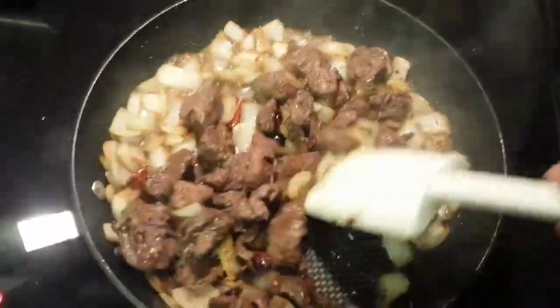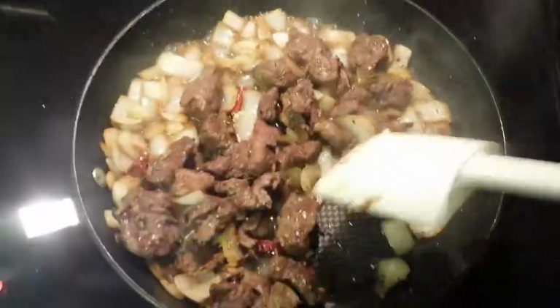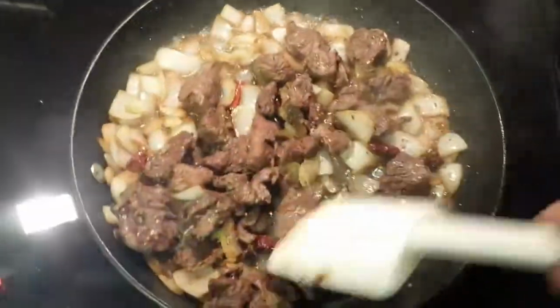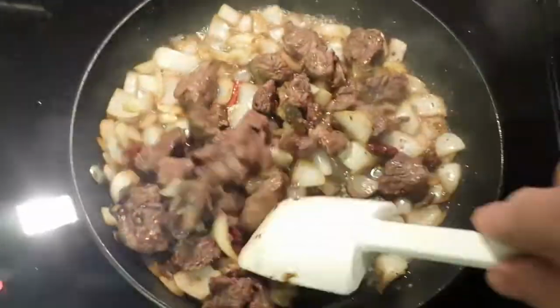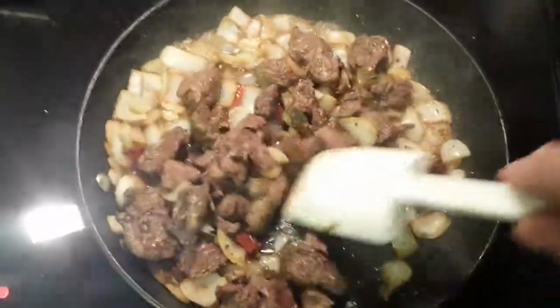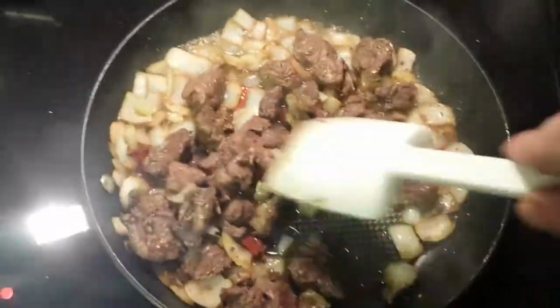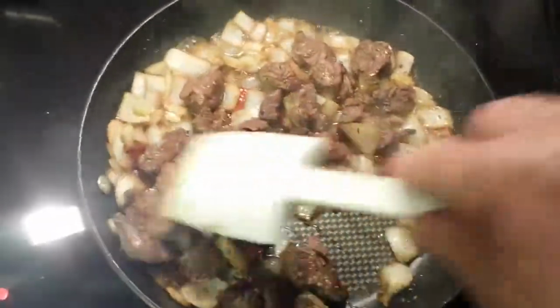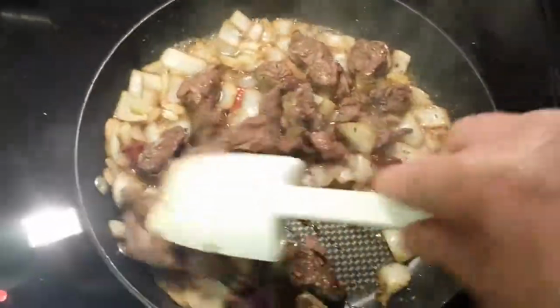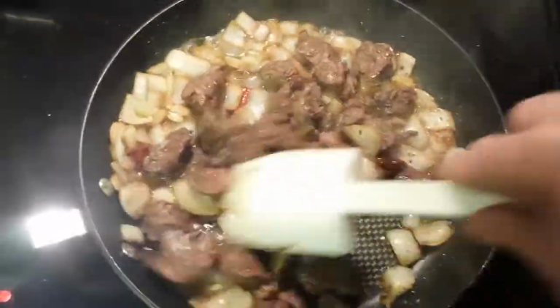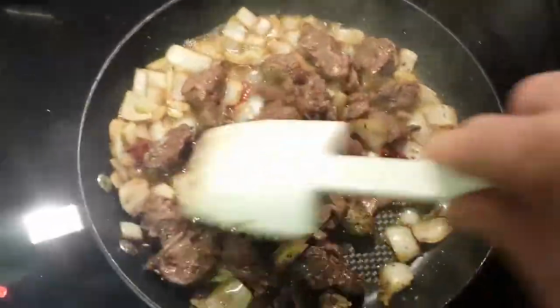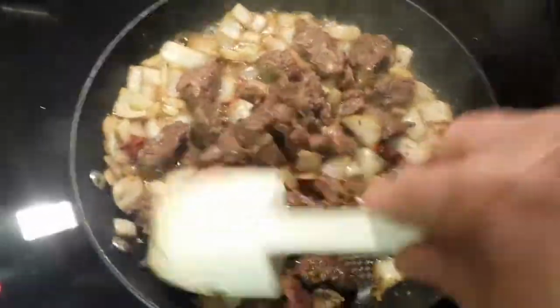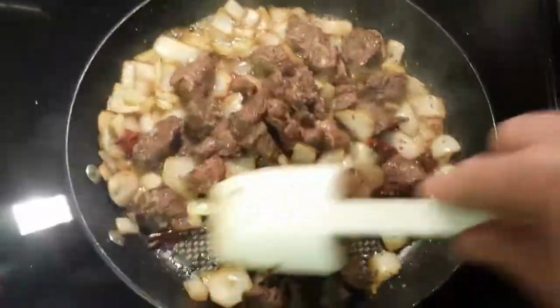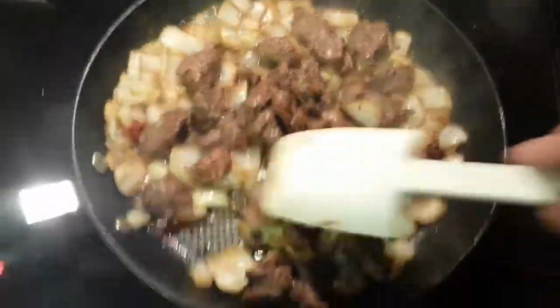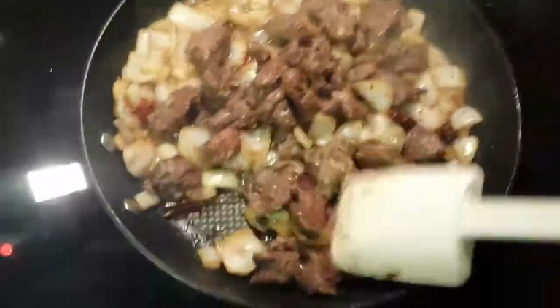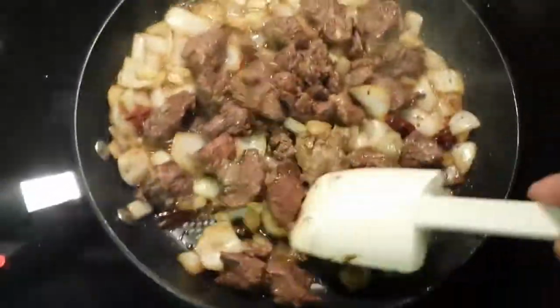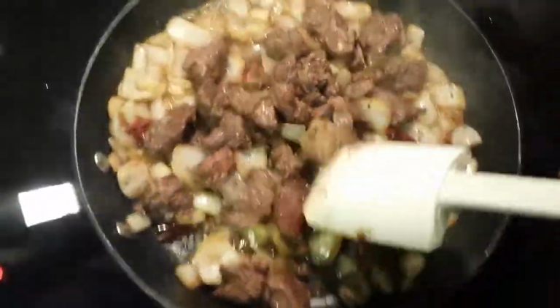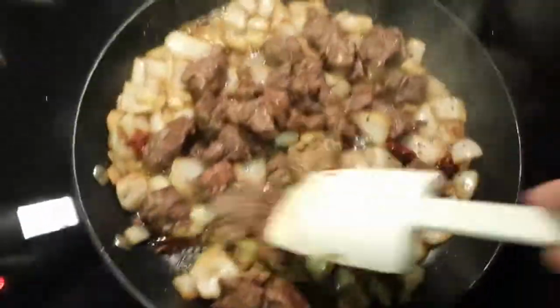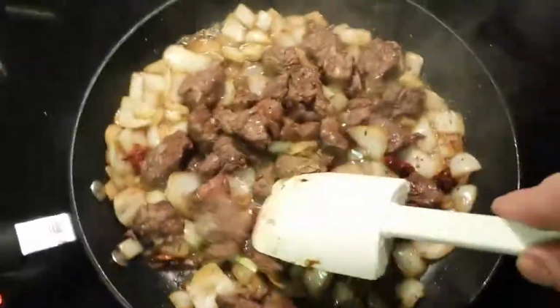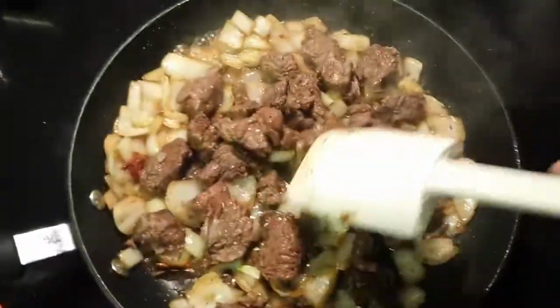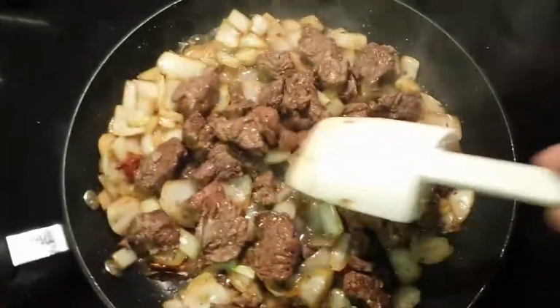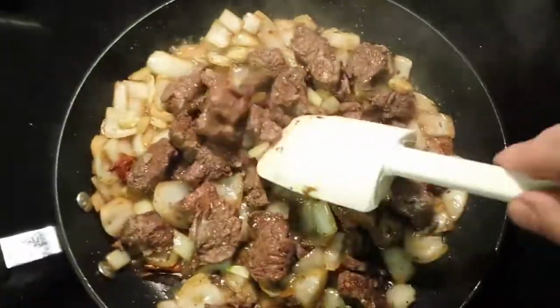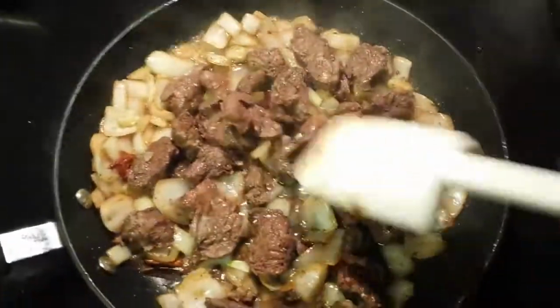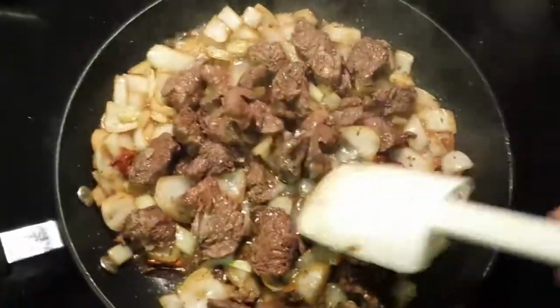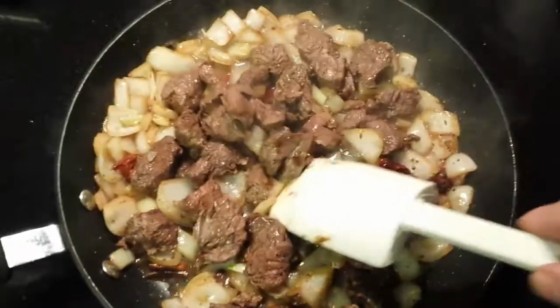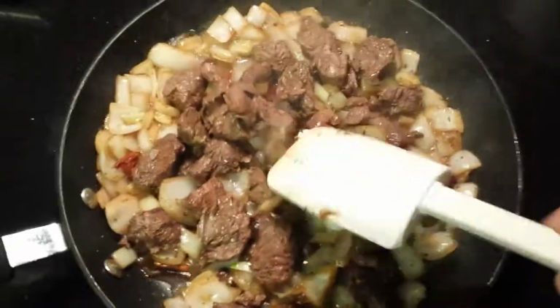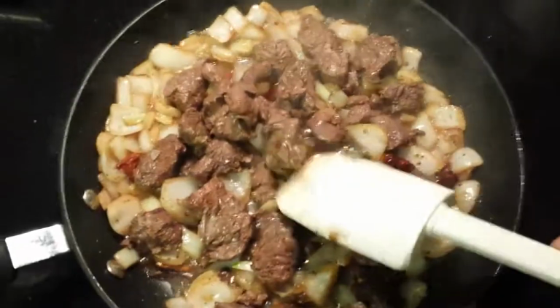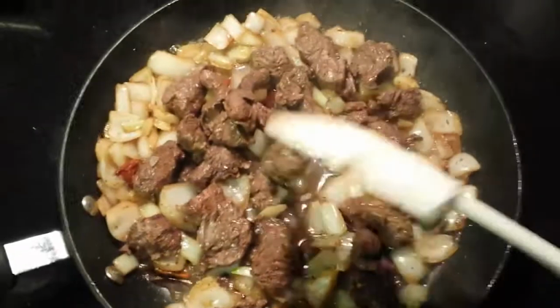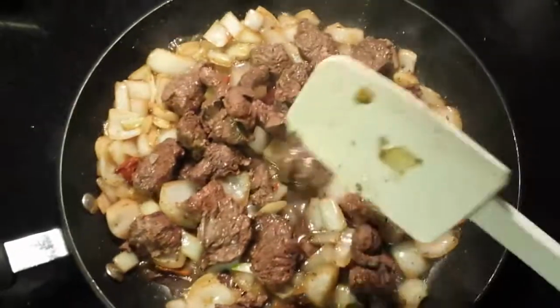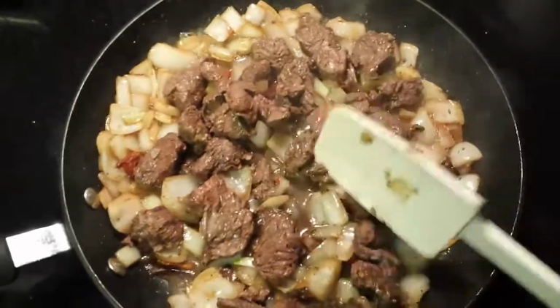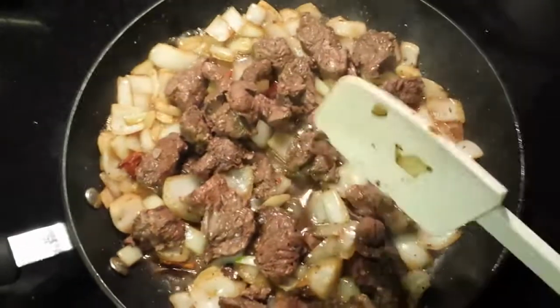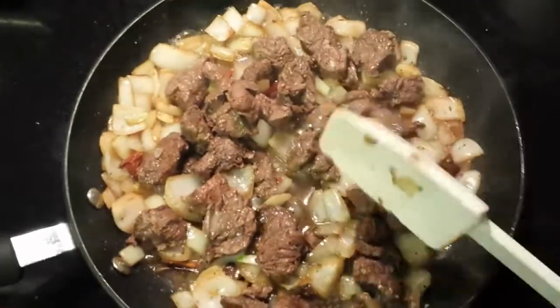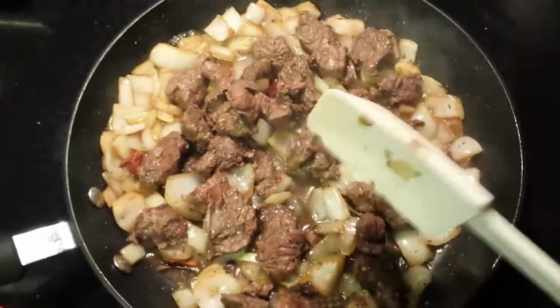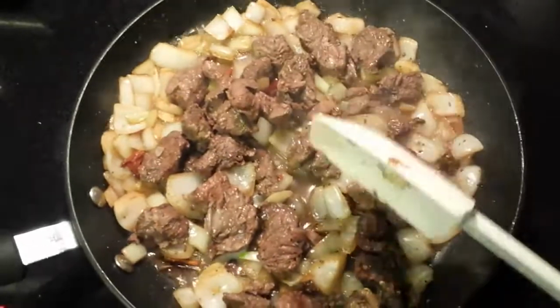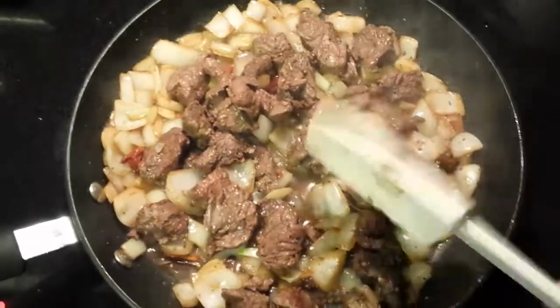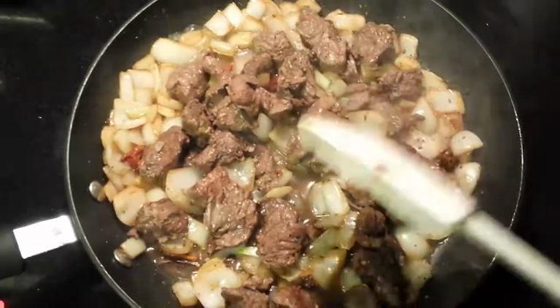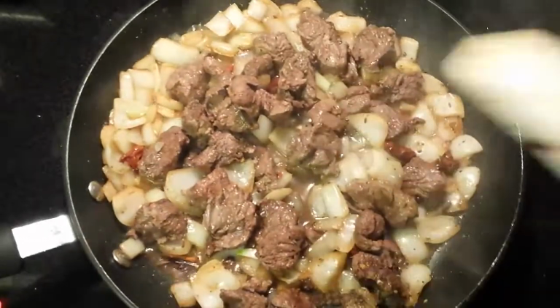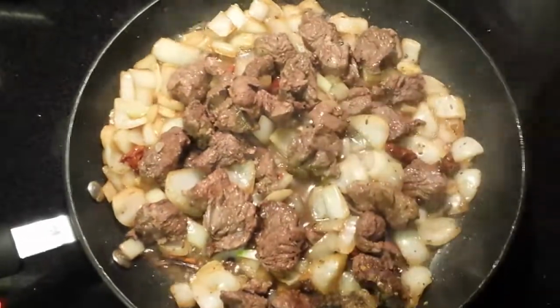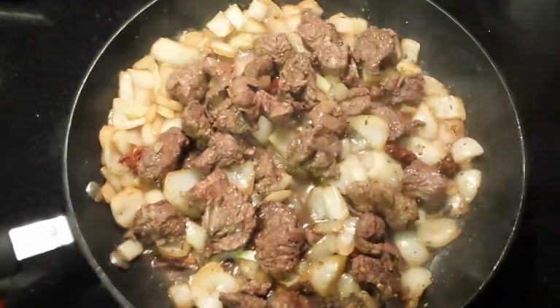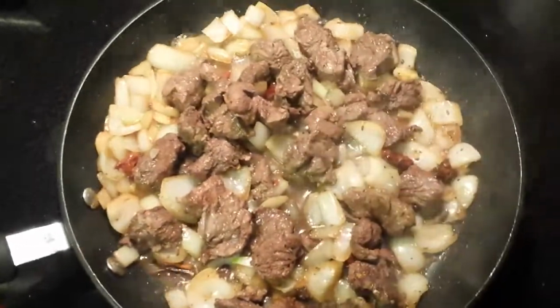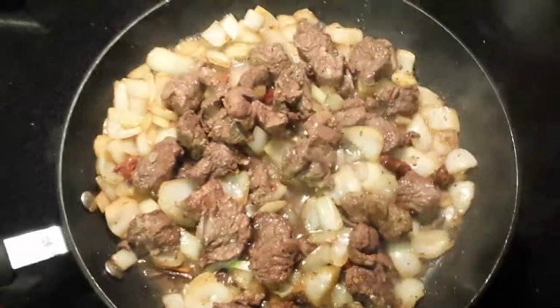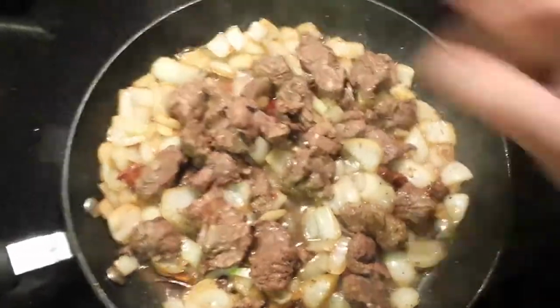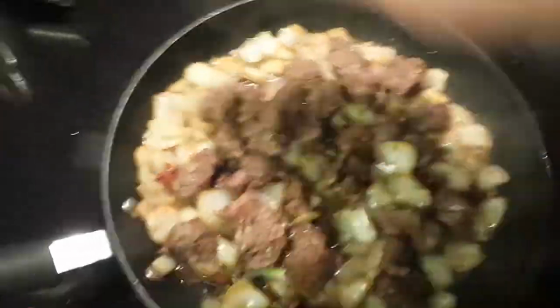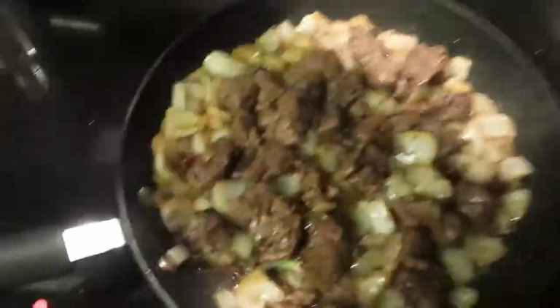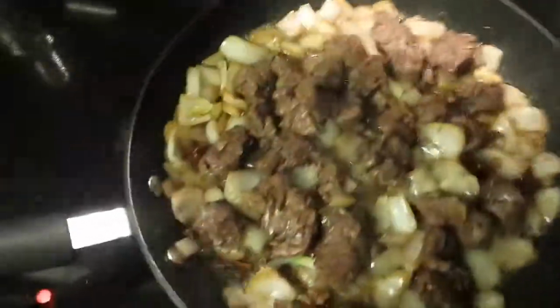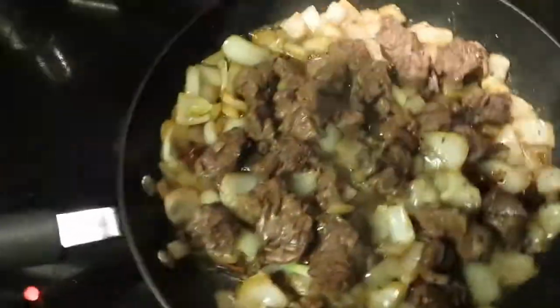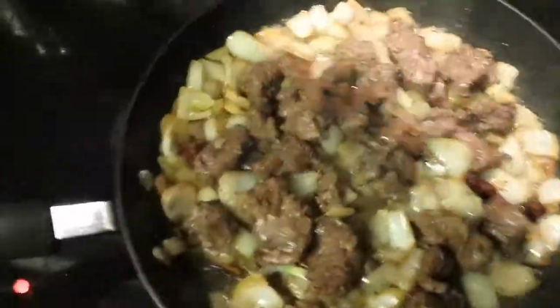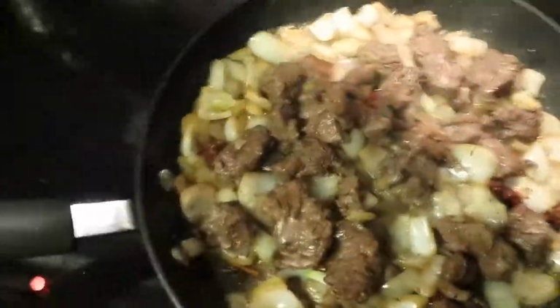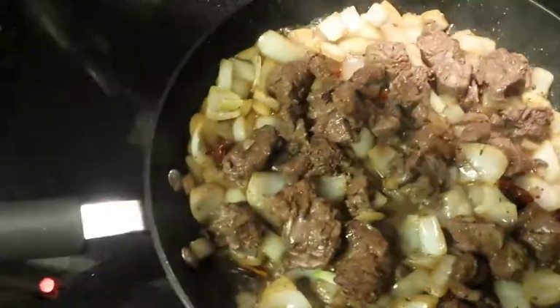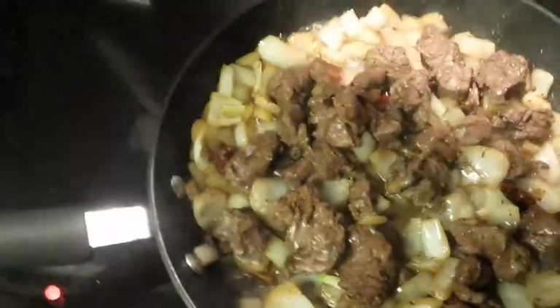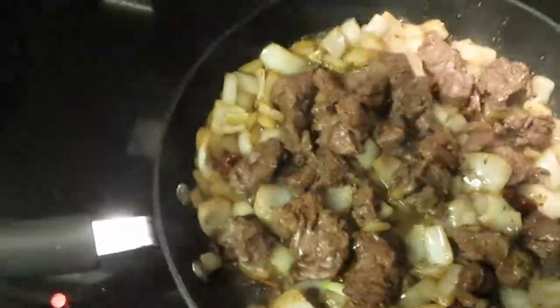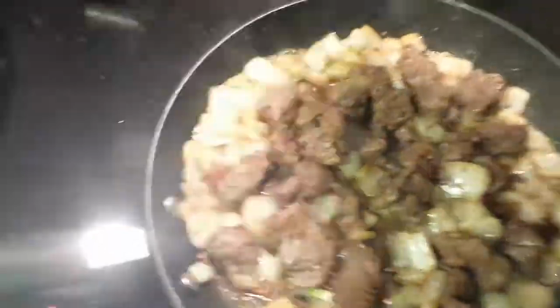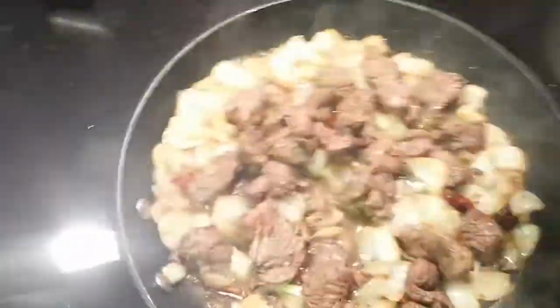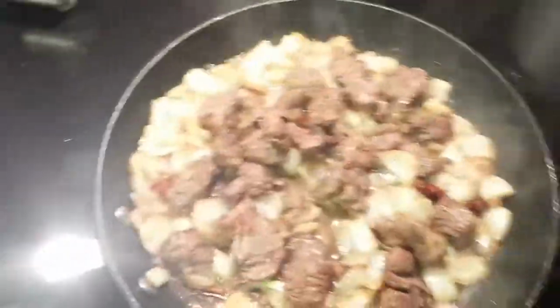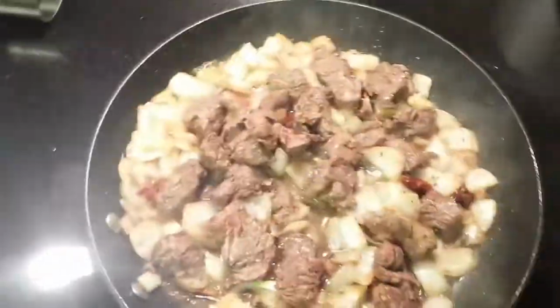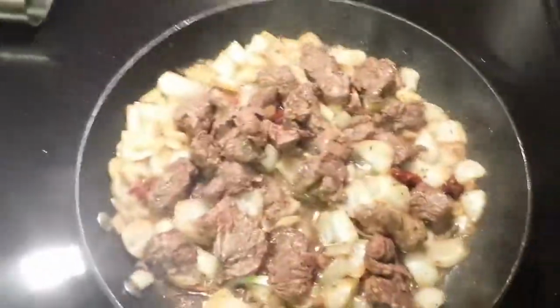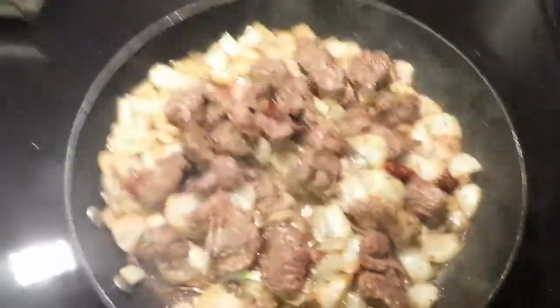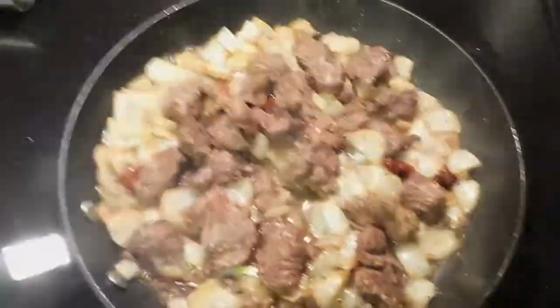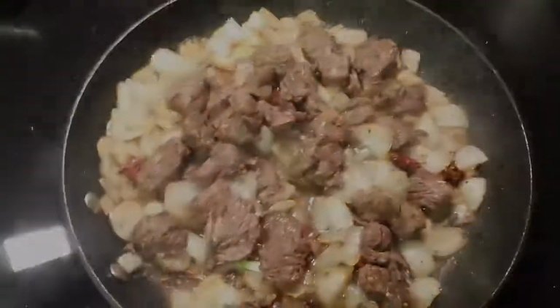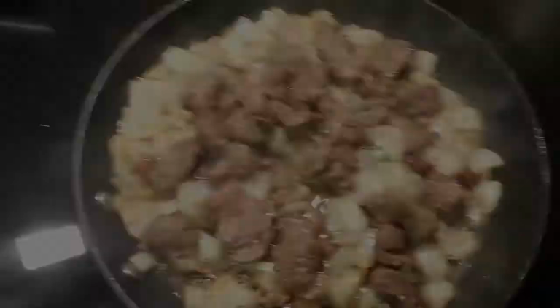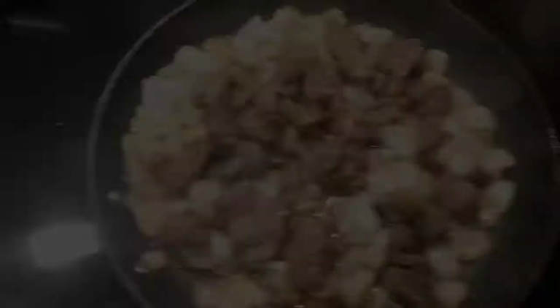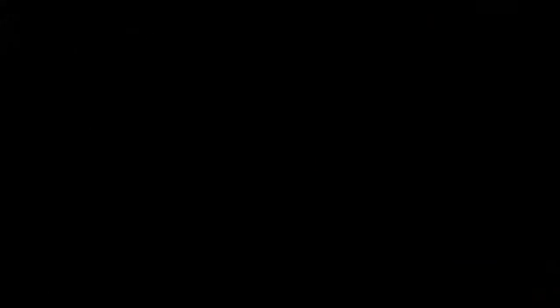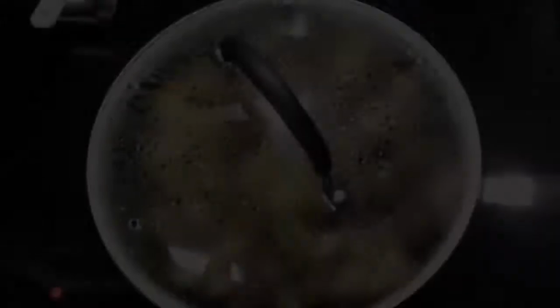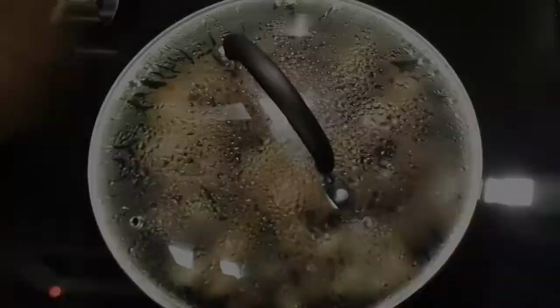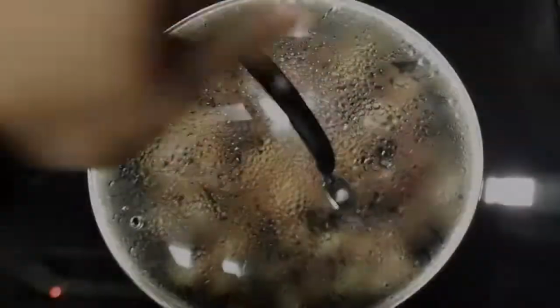At this point, it's ready to eat. You can eat it out of the skillet, serve it over rice, however you like.